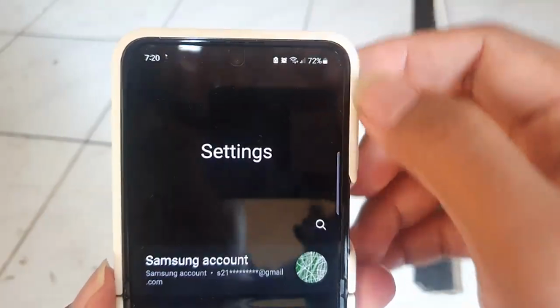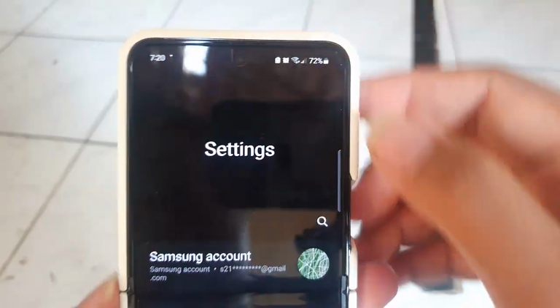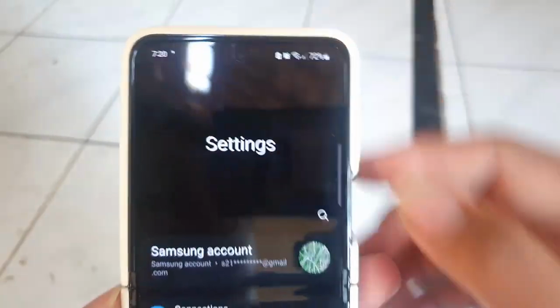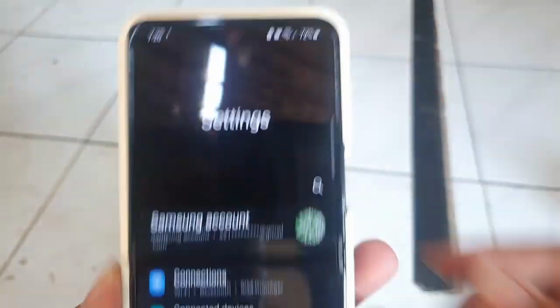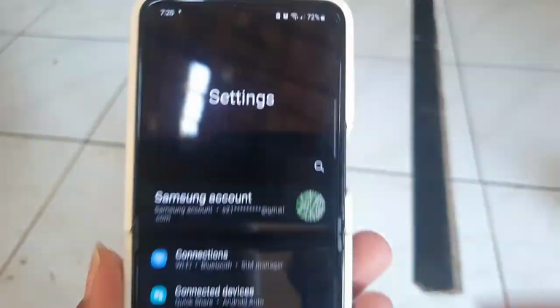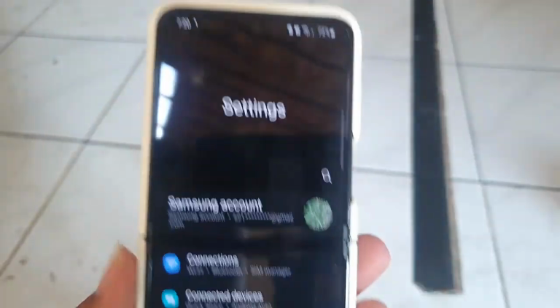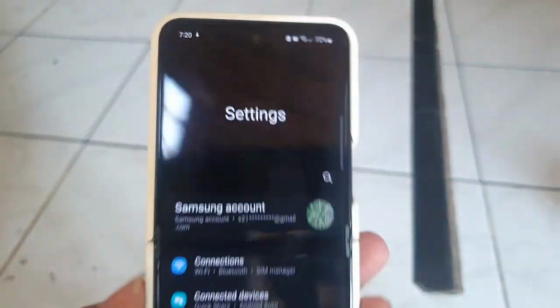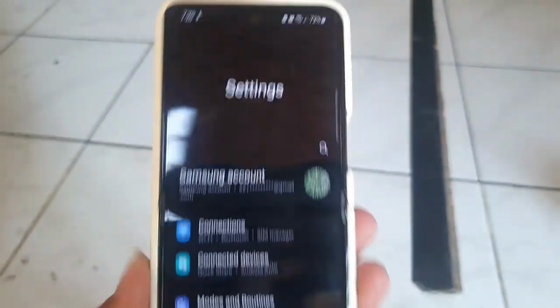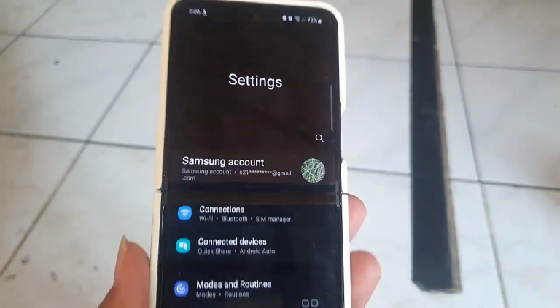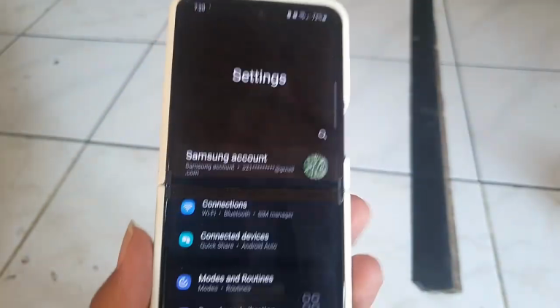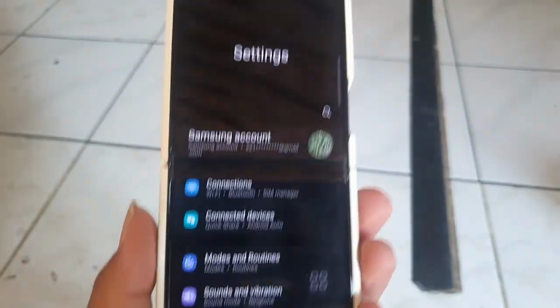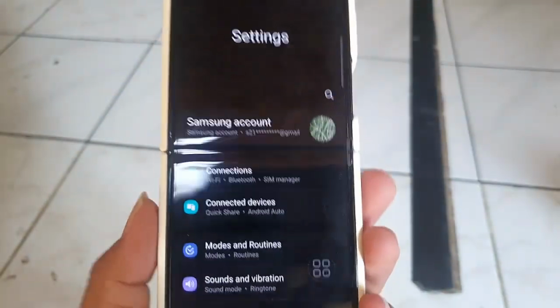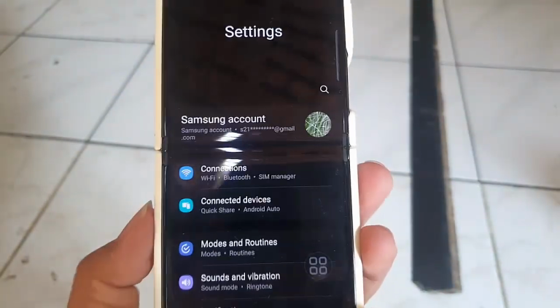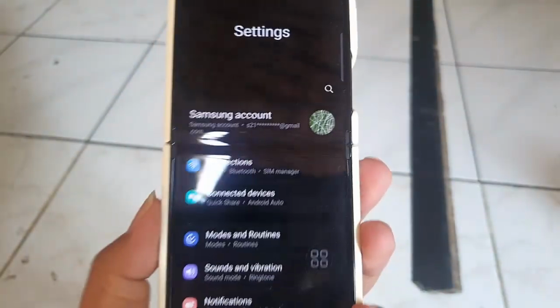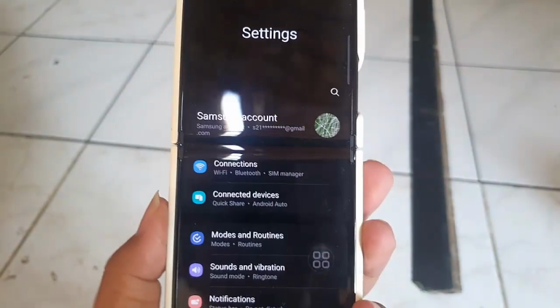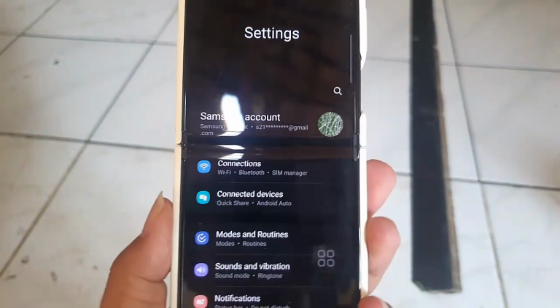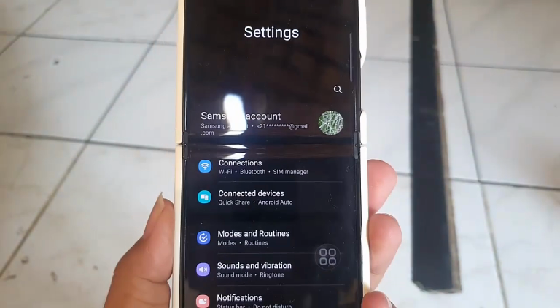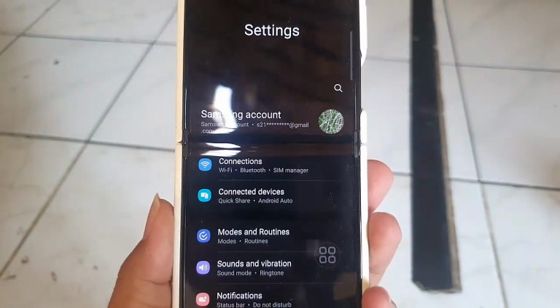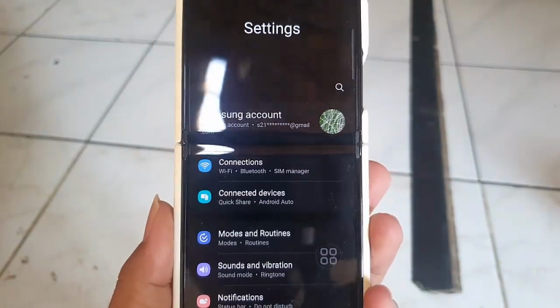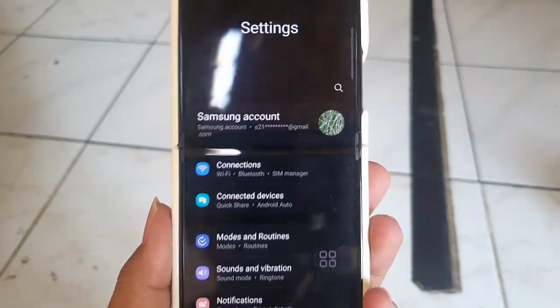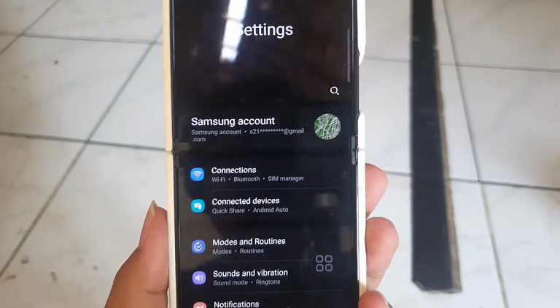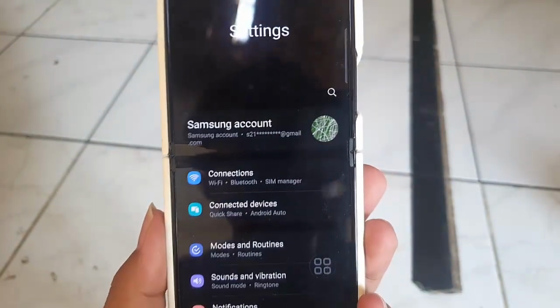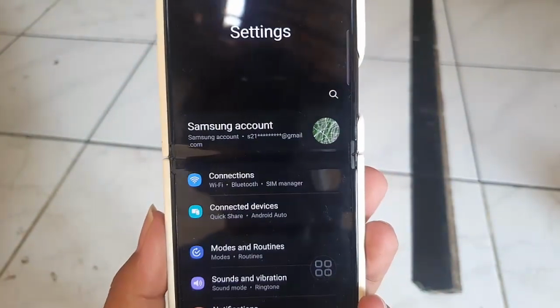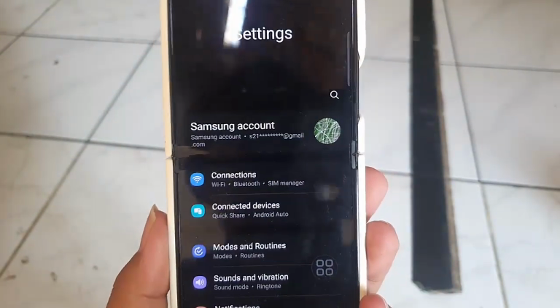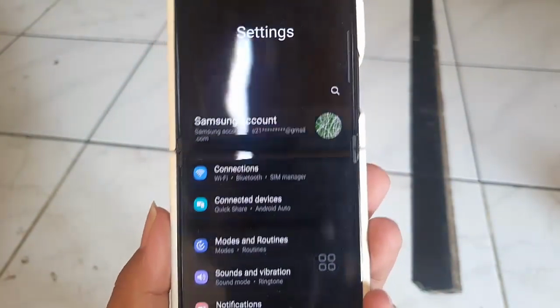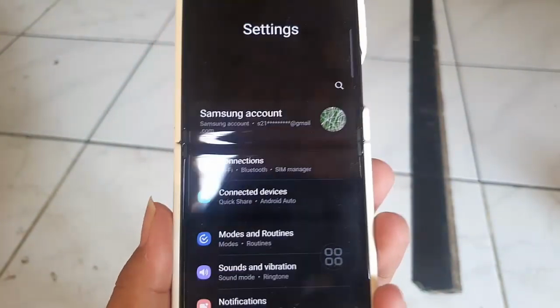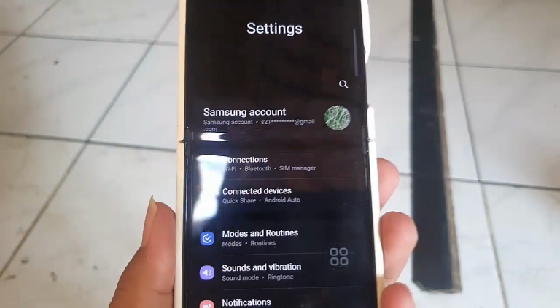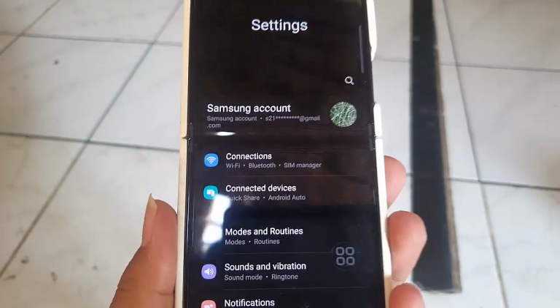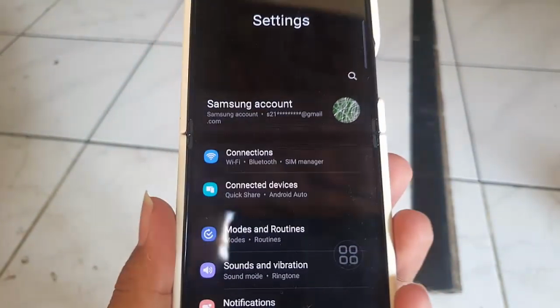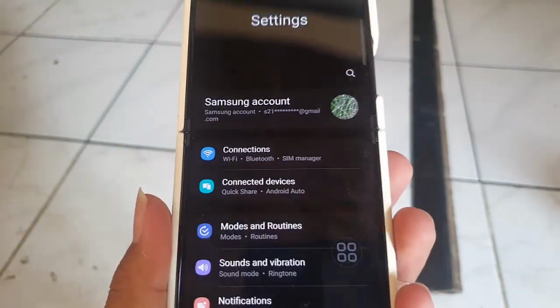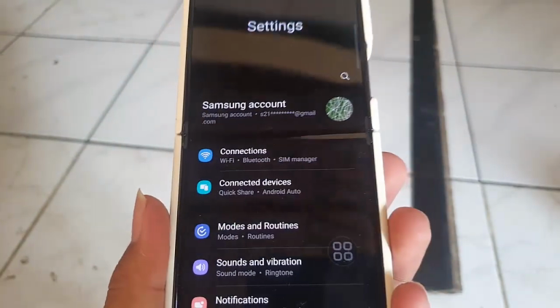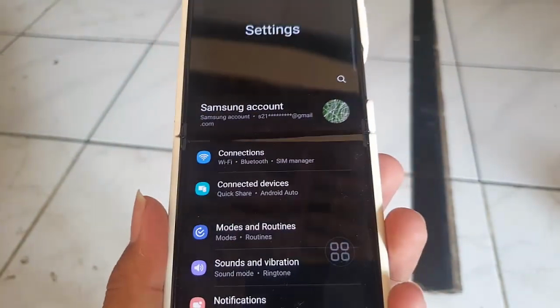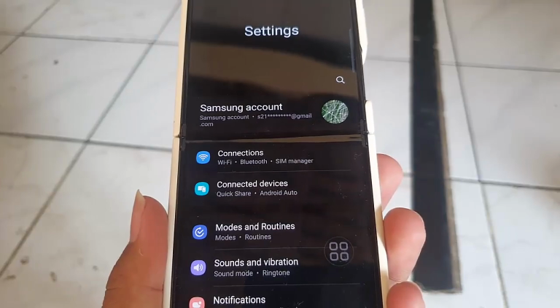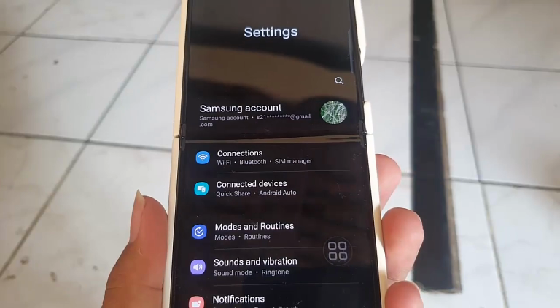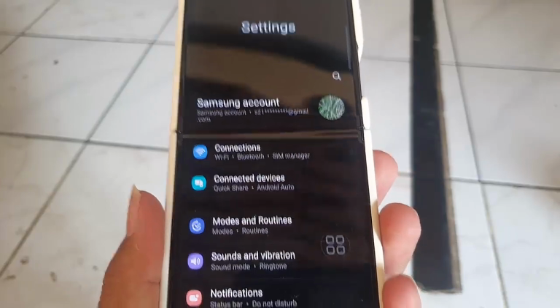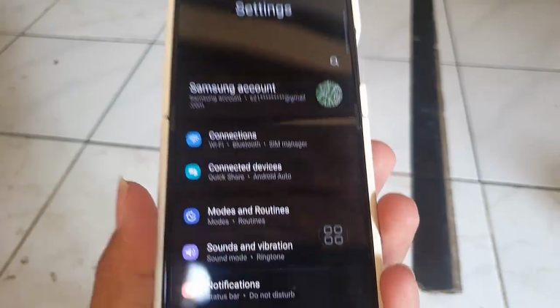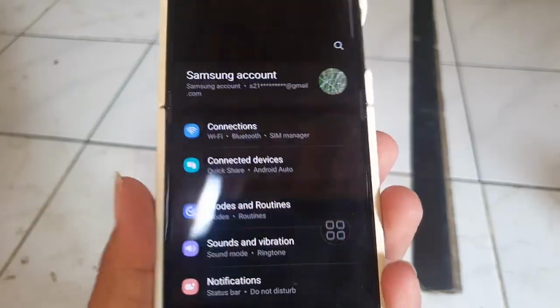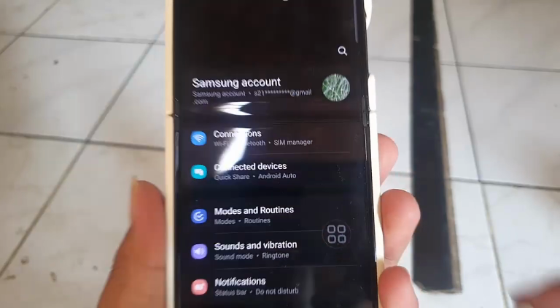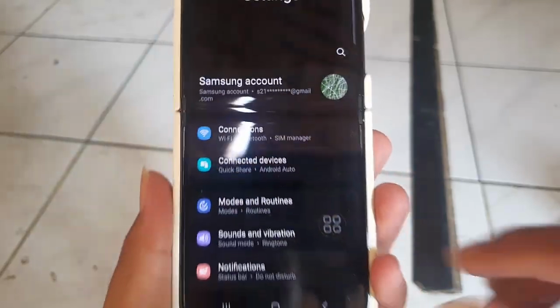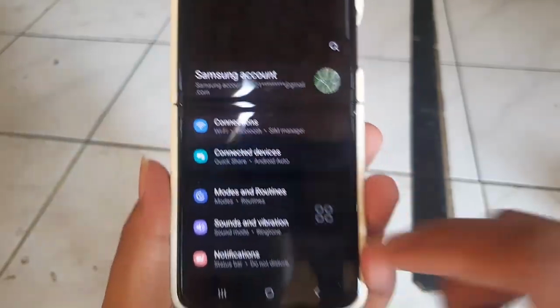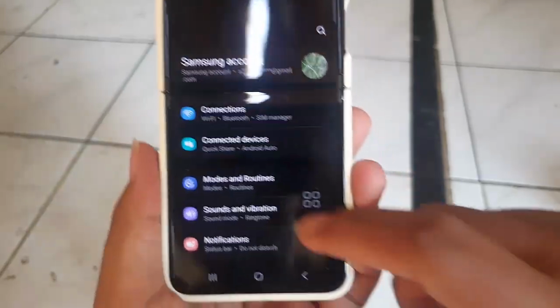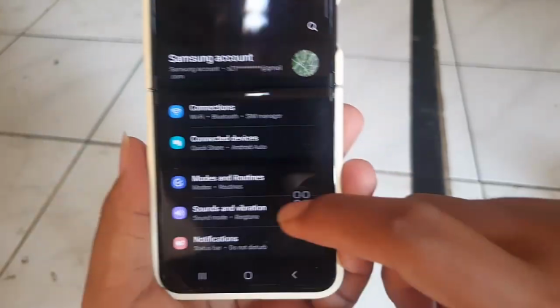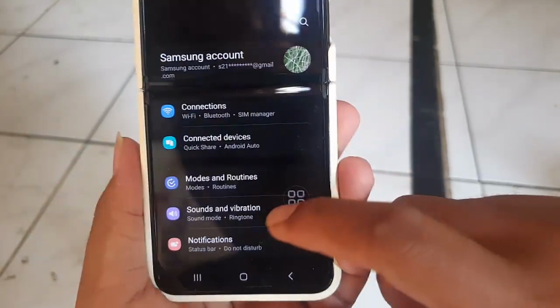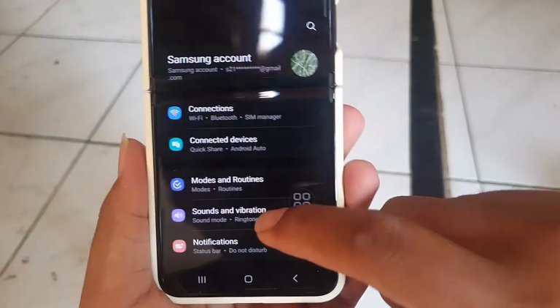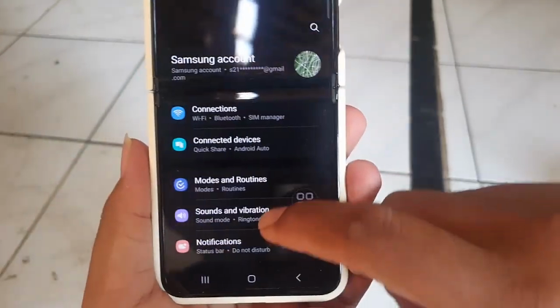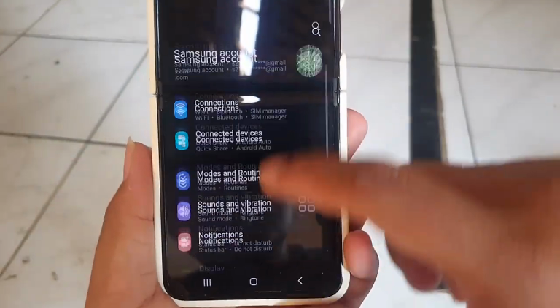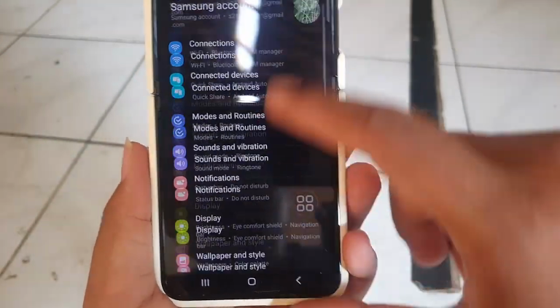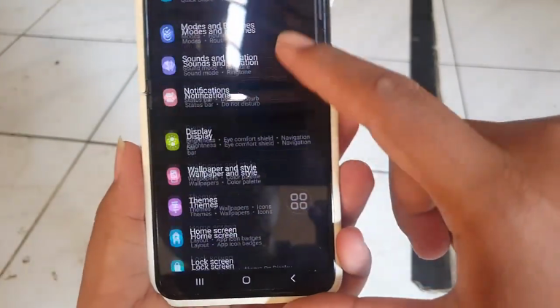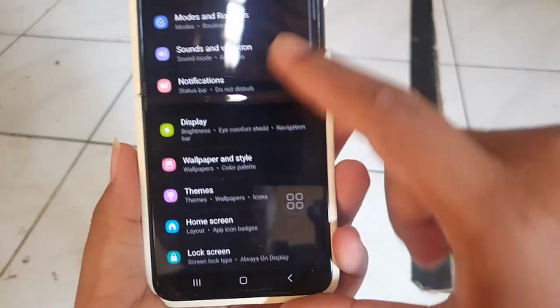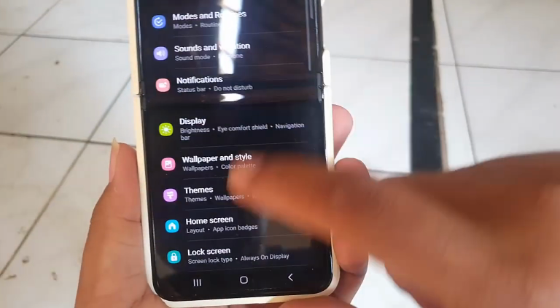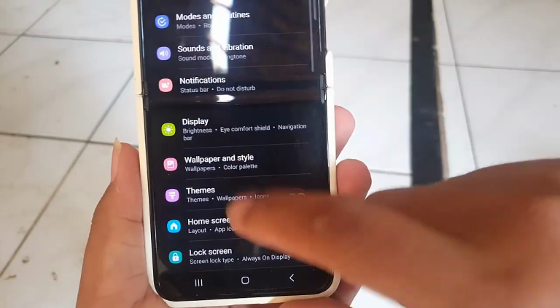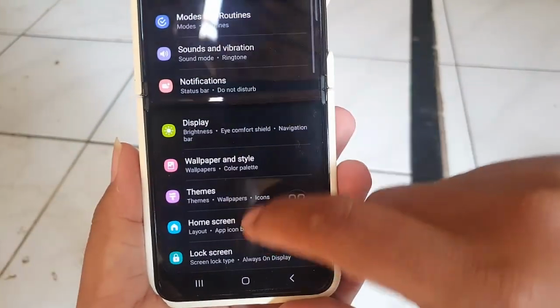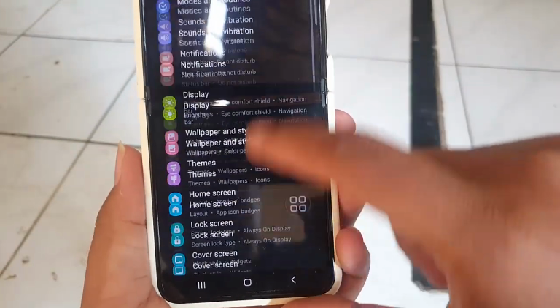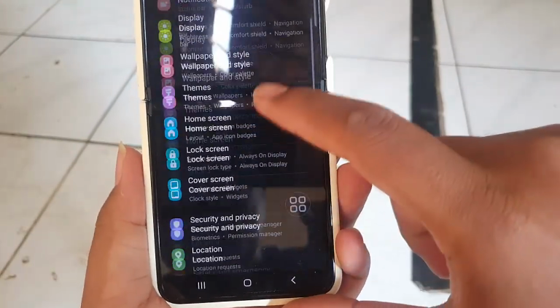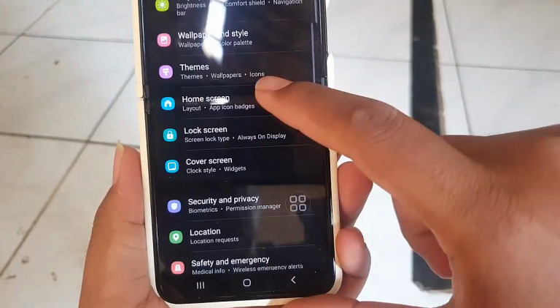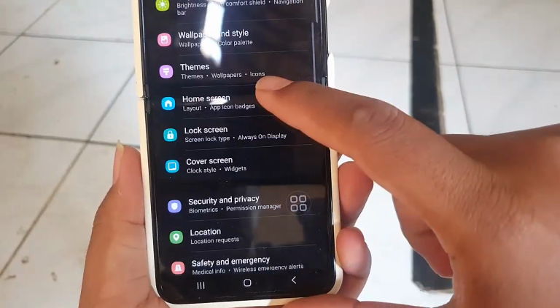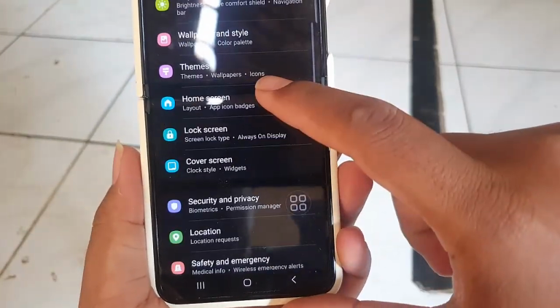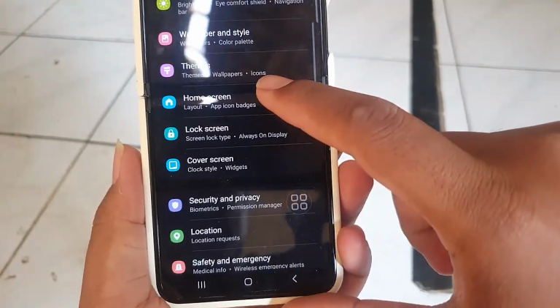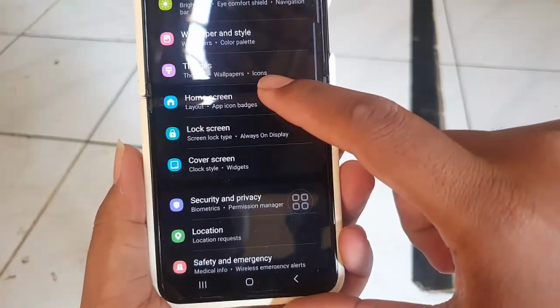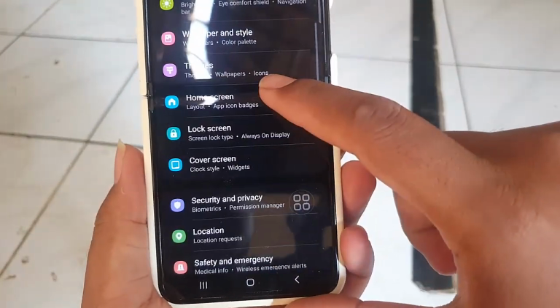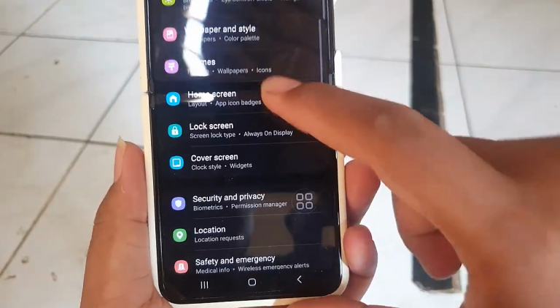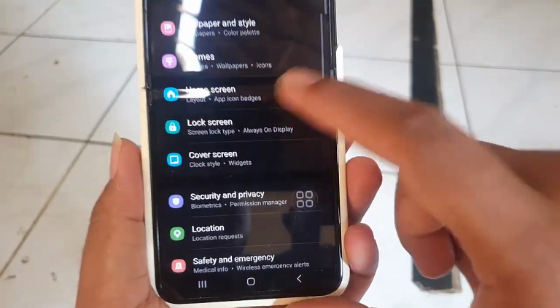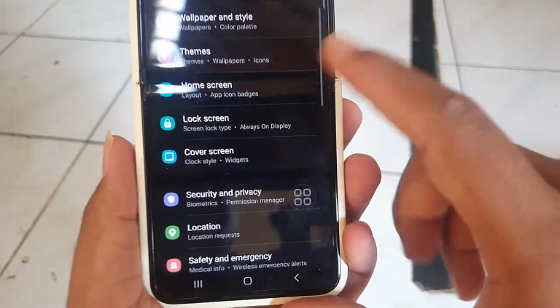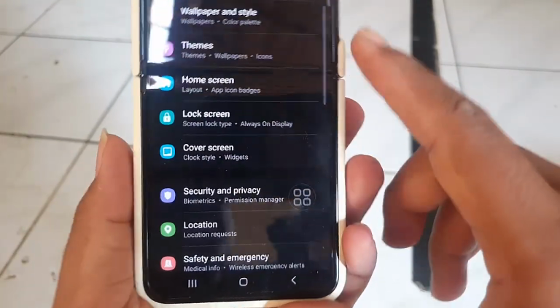Once you're in the settings, scroll down and look for the cover screen option. Tap on it to enter the display settings.